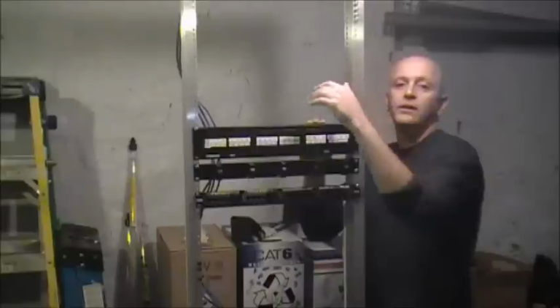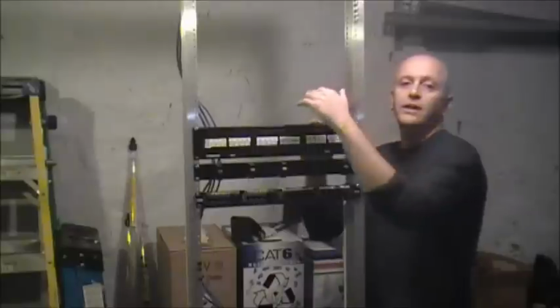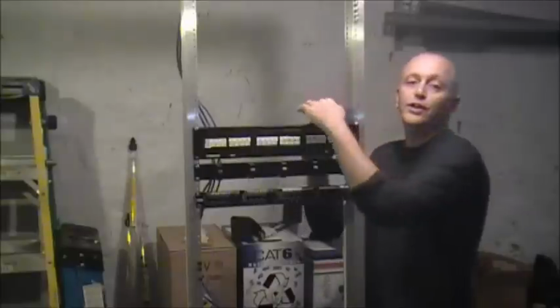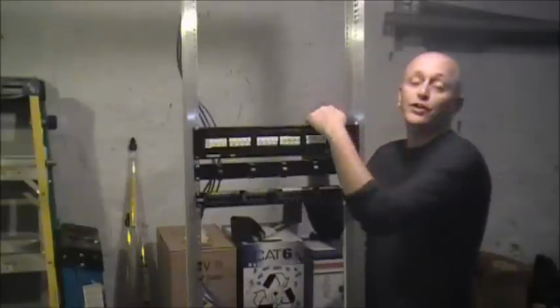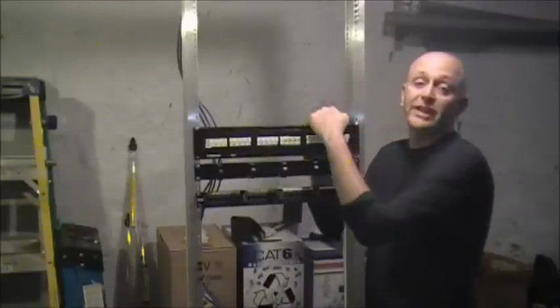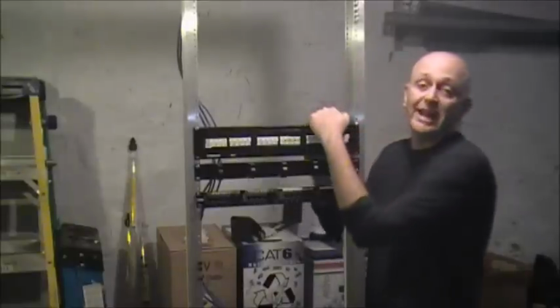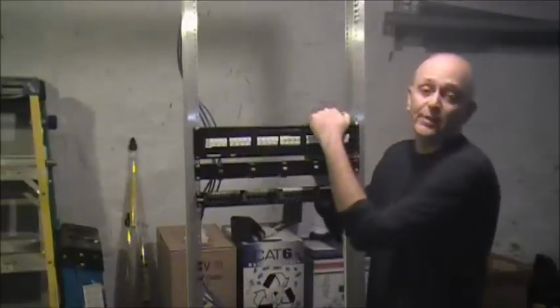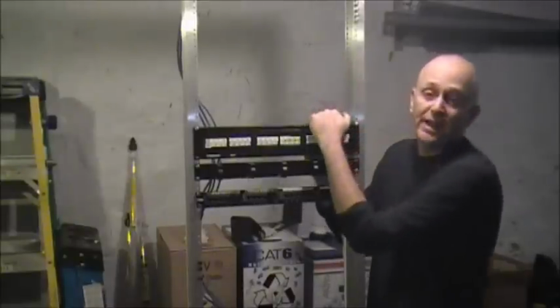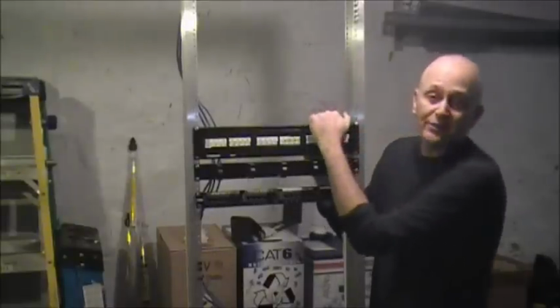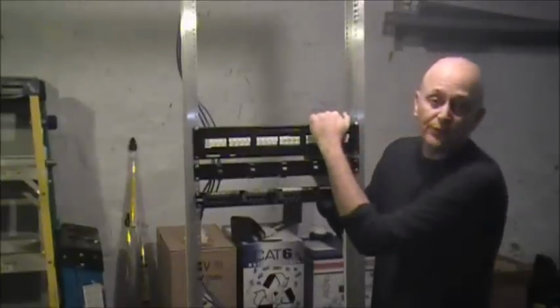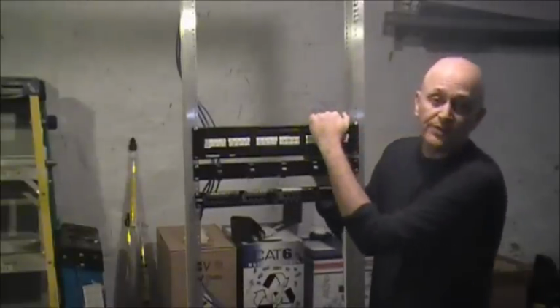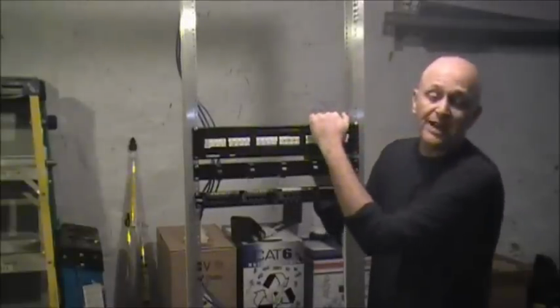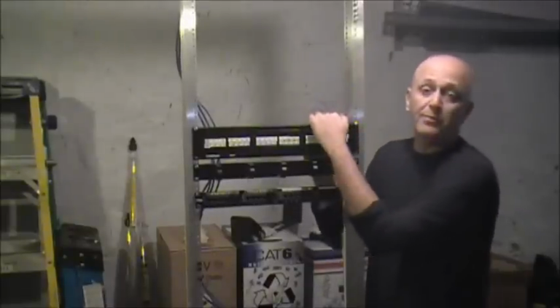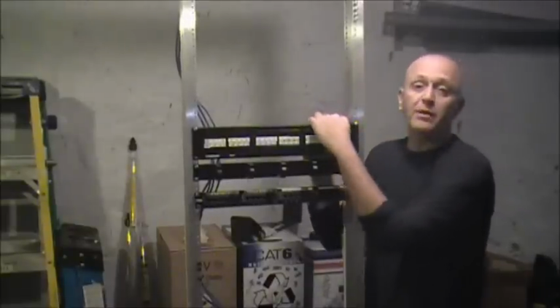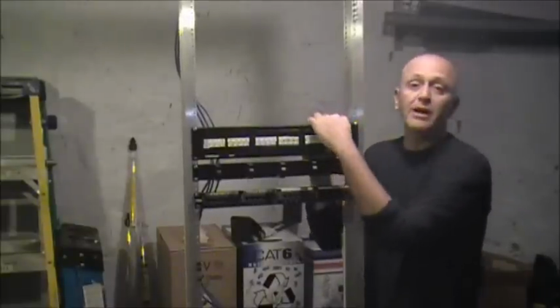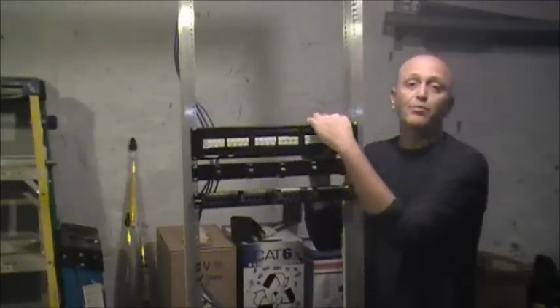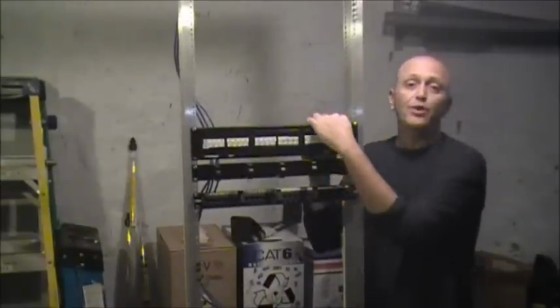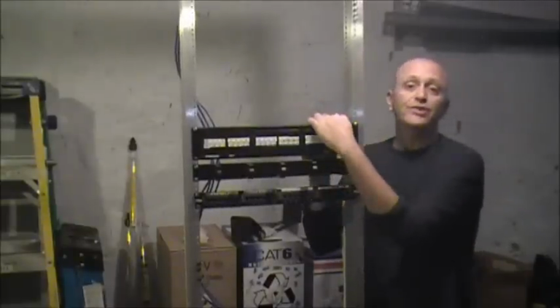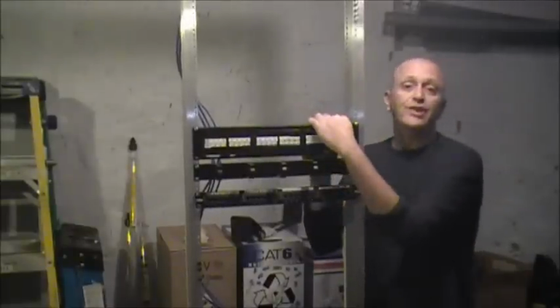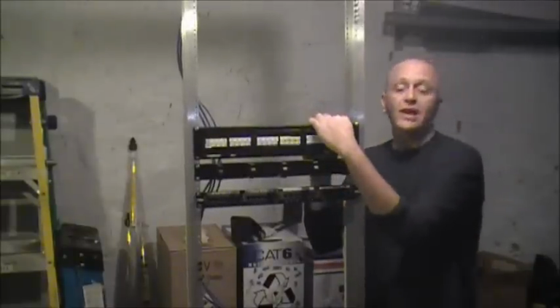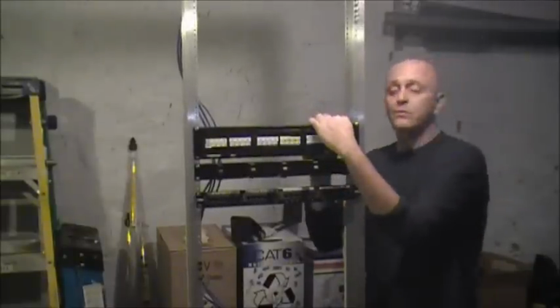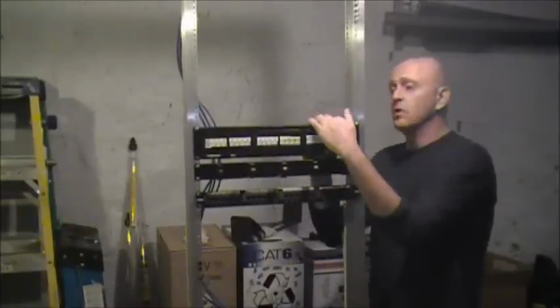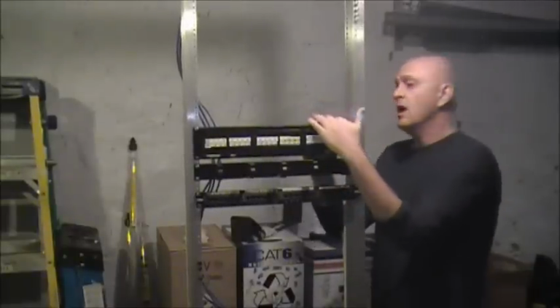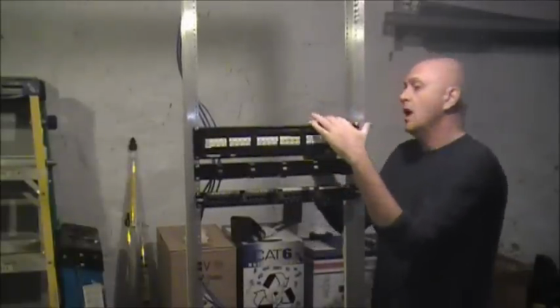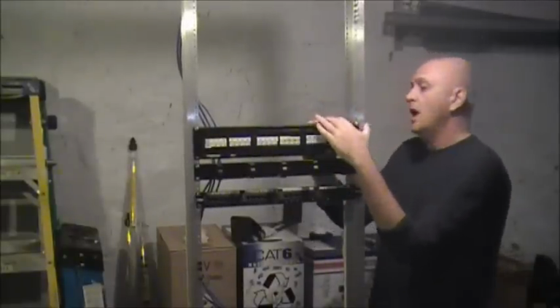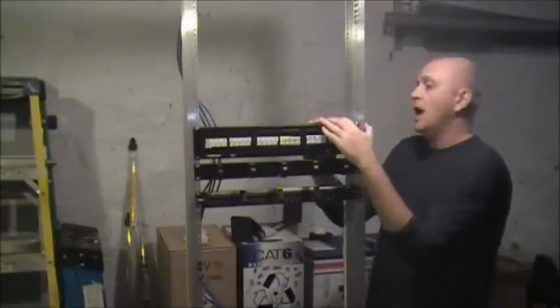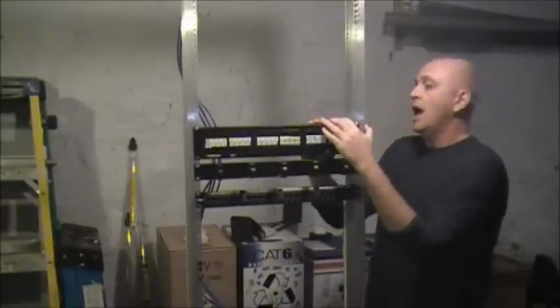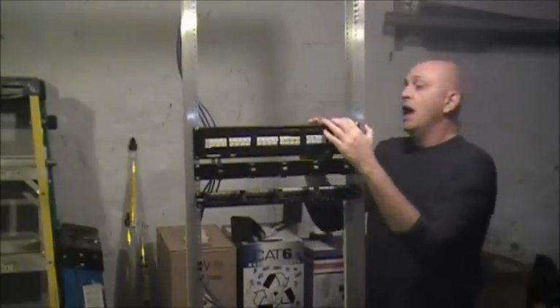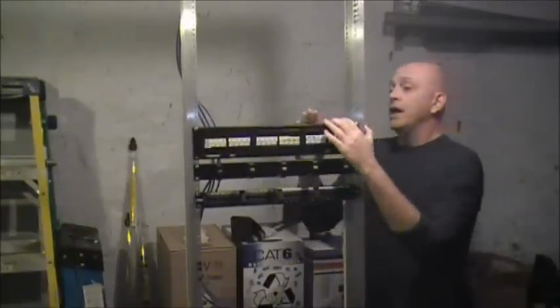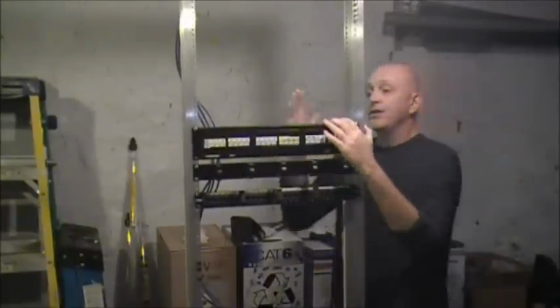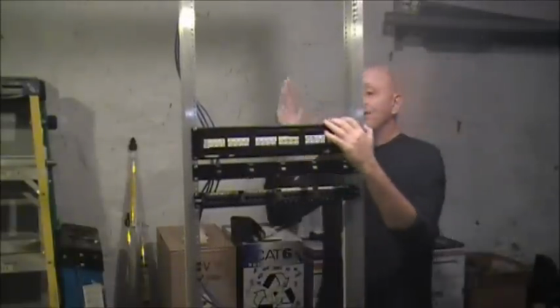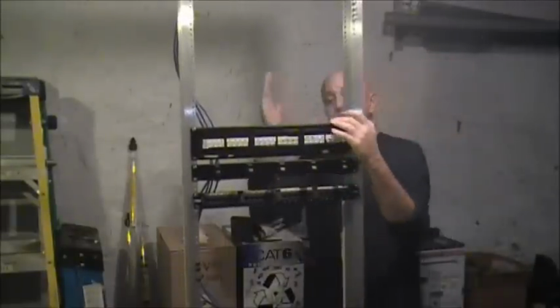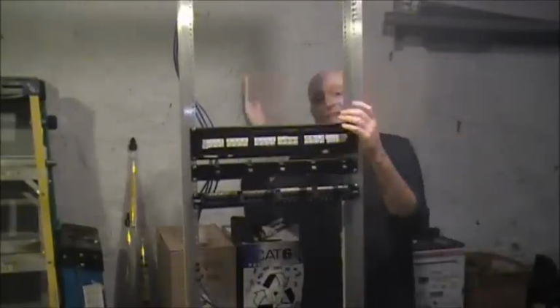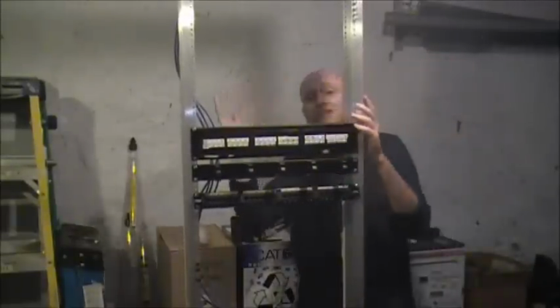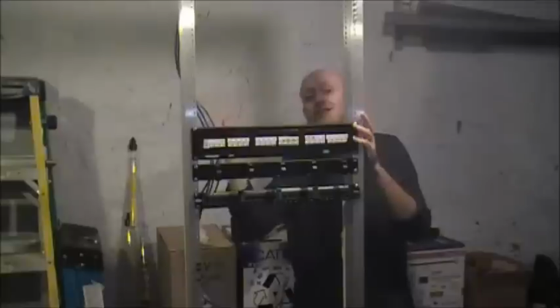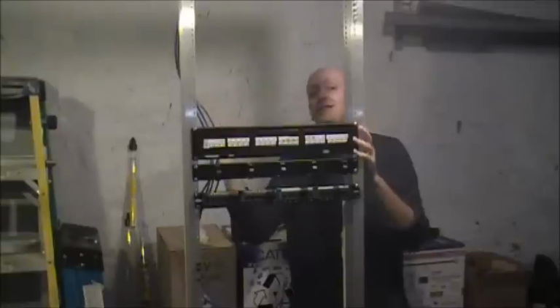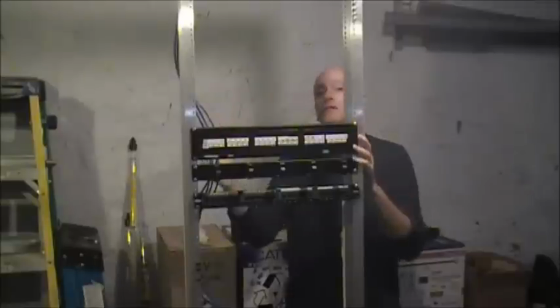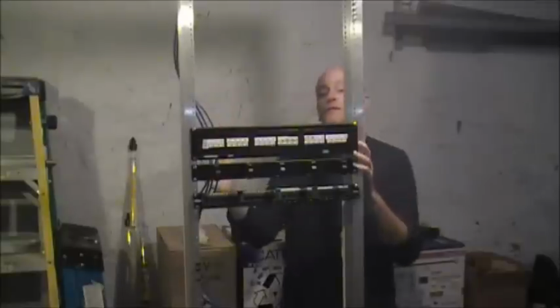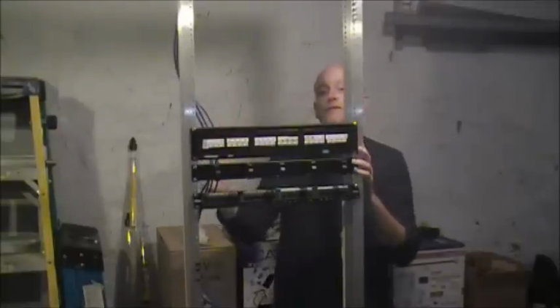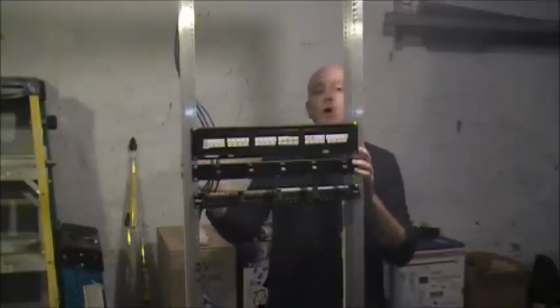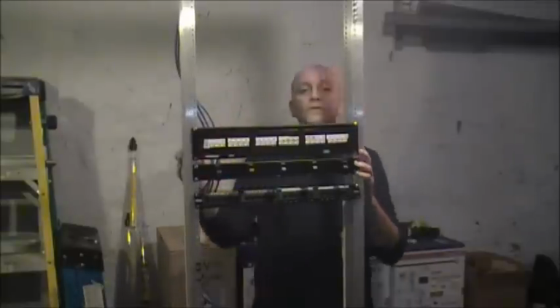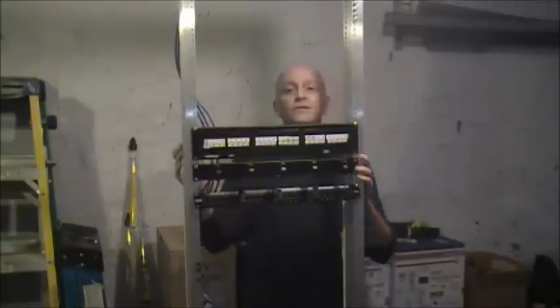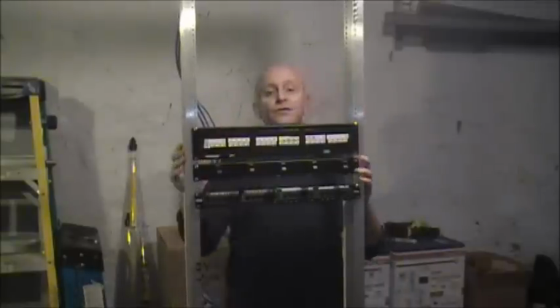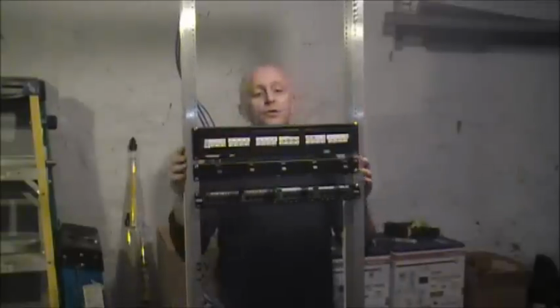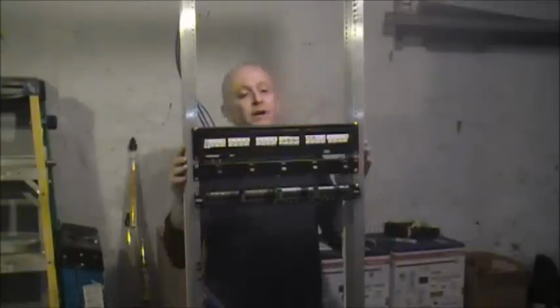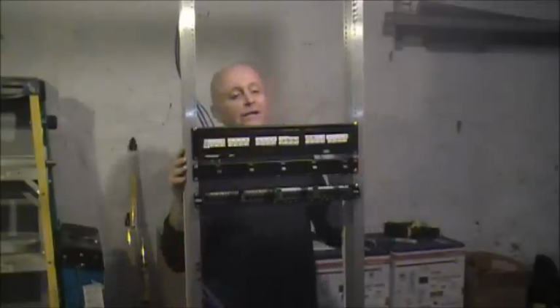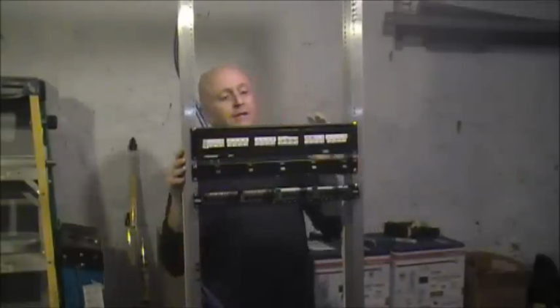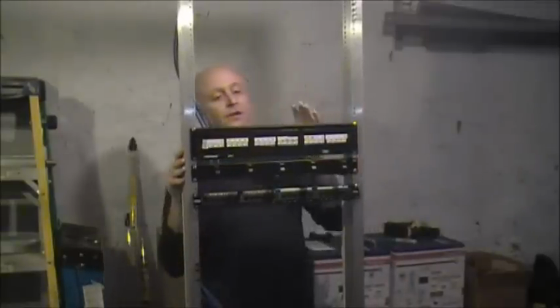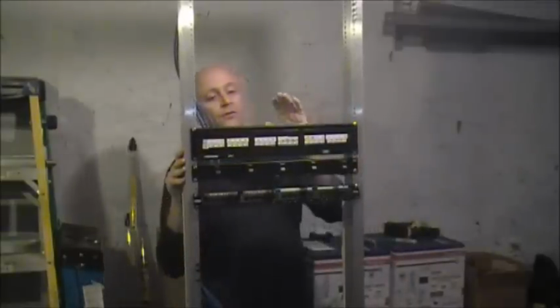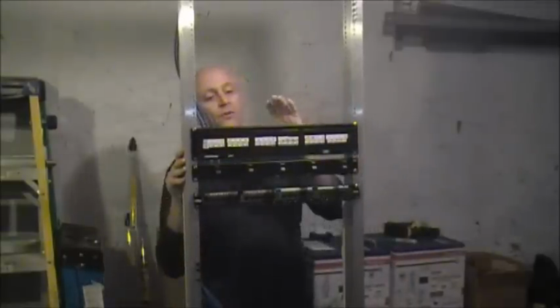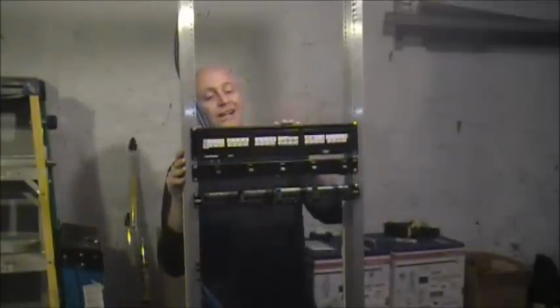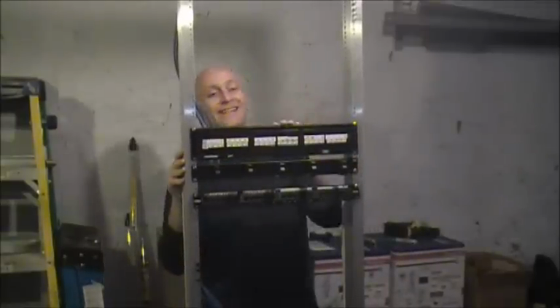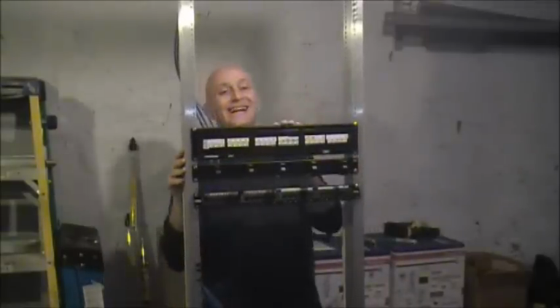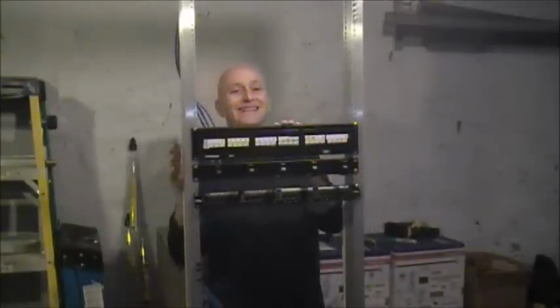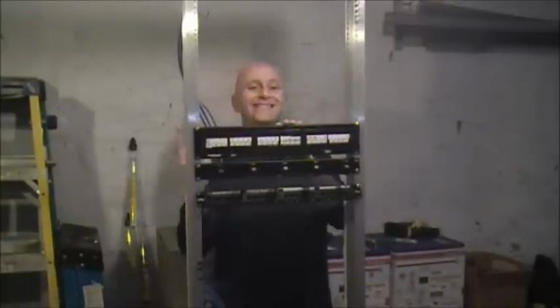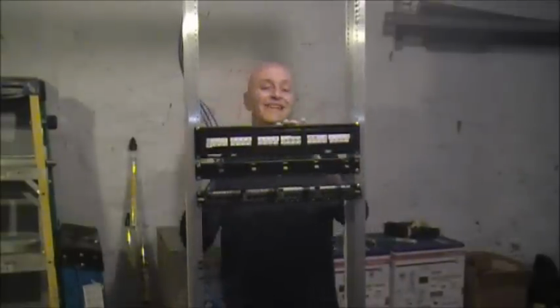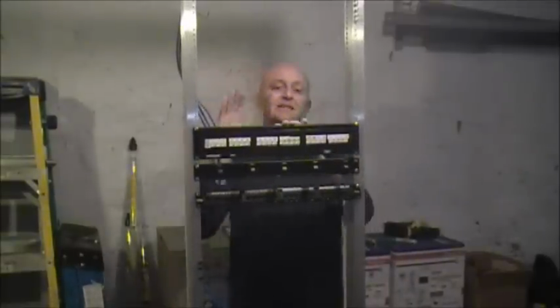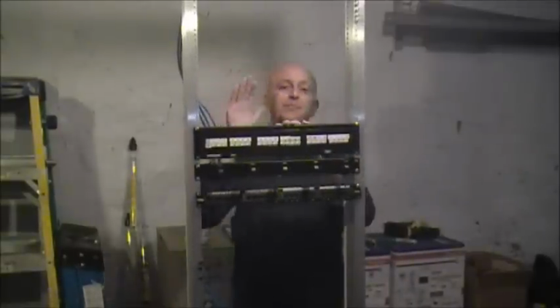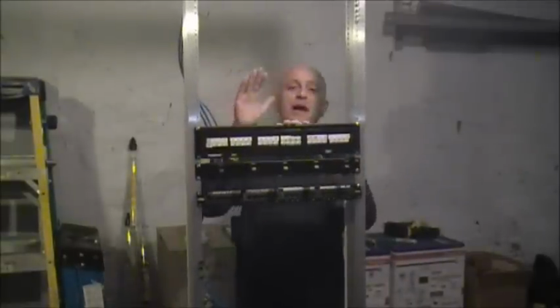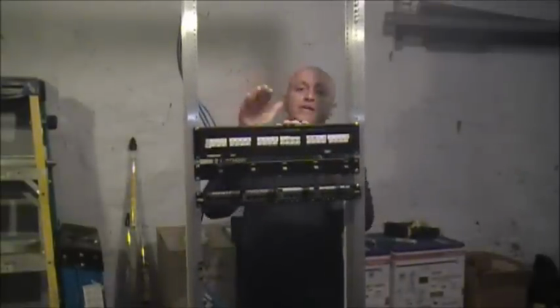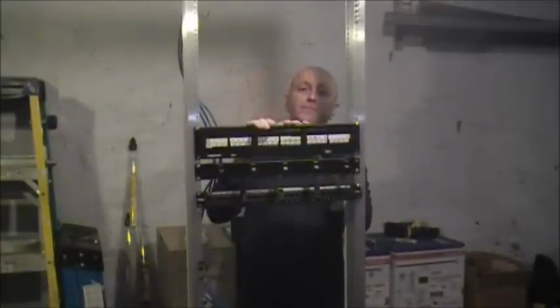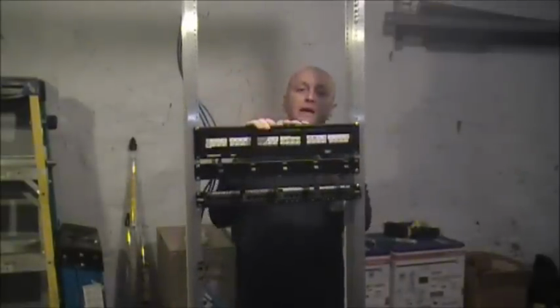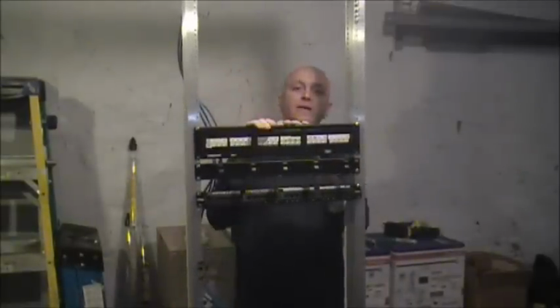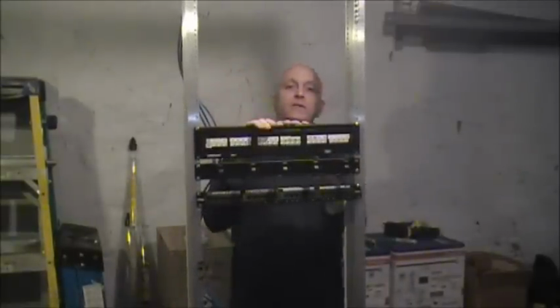Good day and thanks for stopping by Bridge Cable. This, folks, you might recognize is a patch panel.